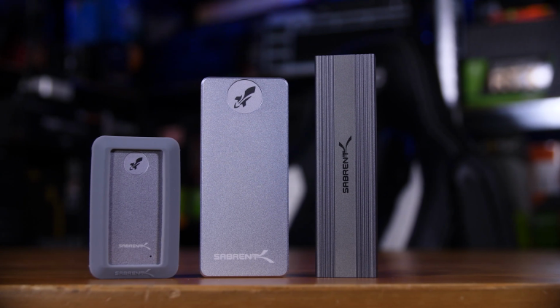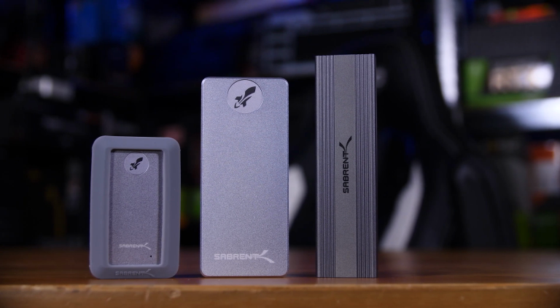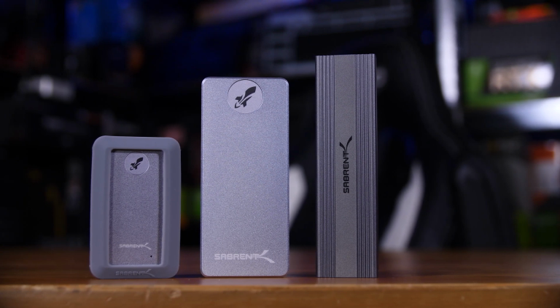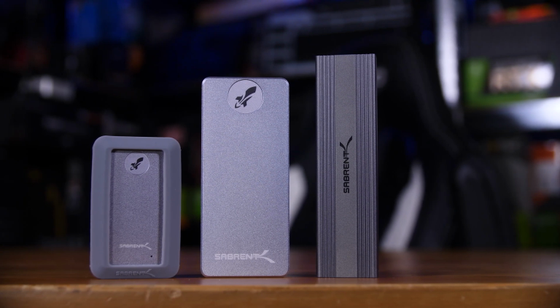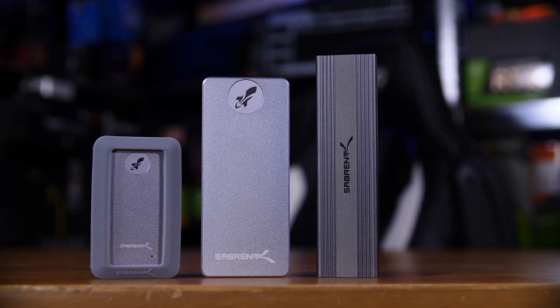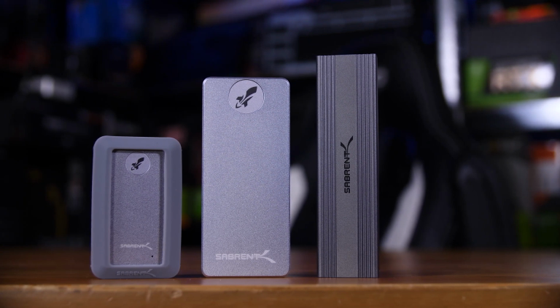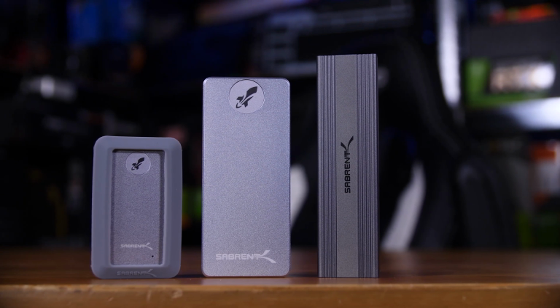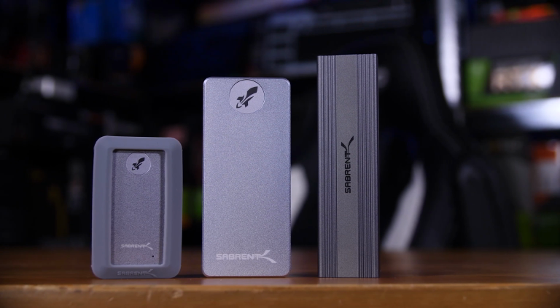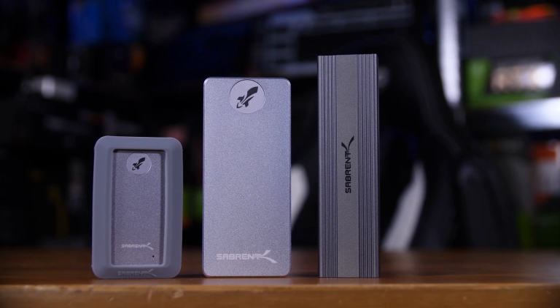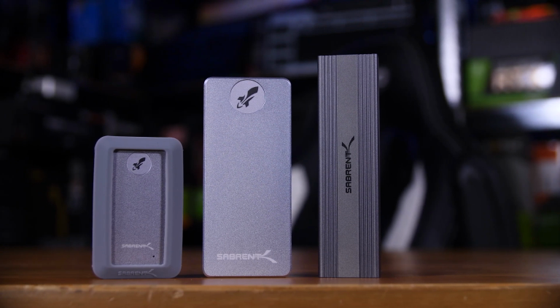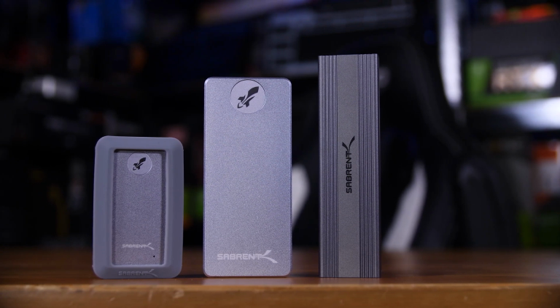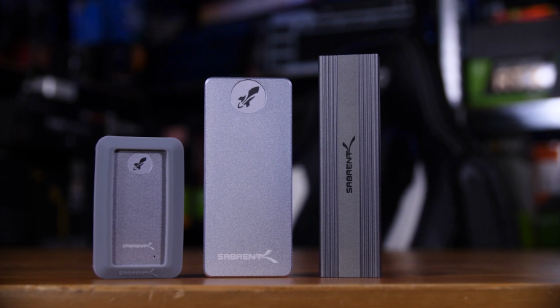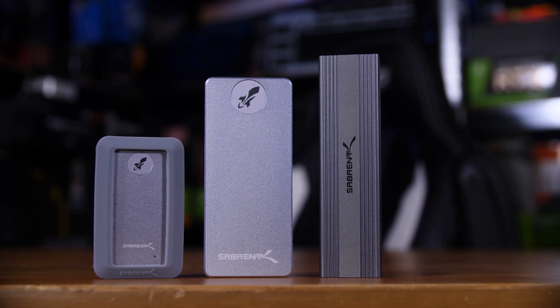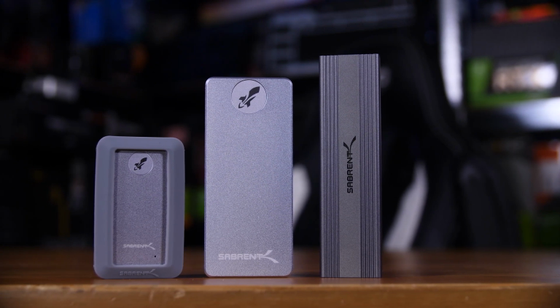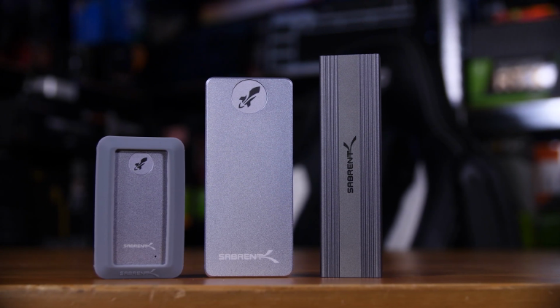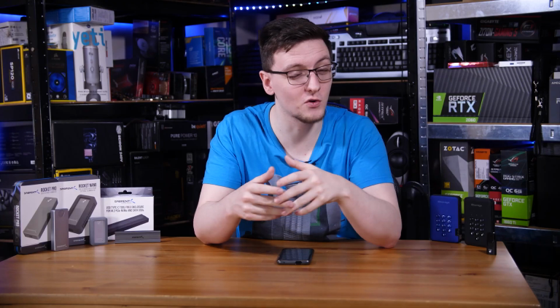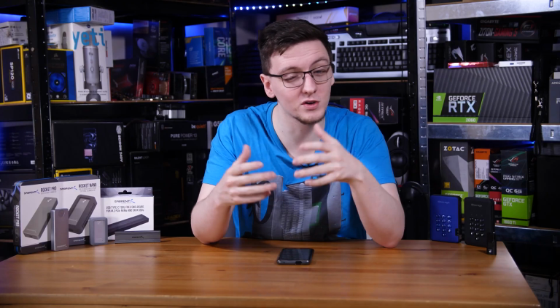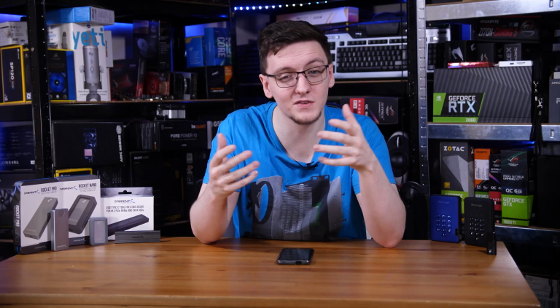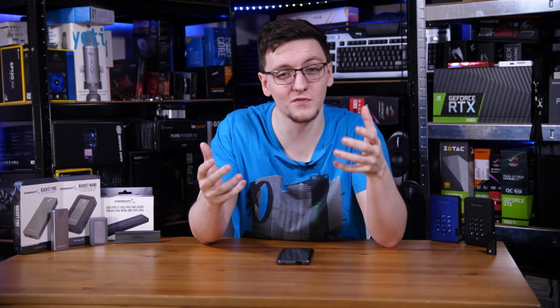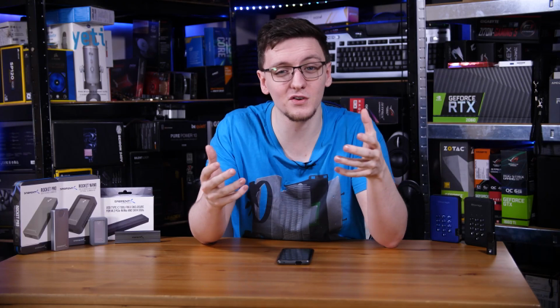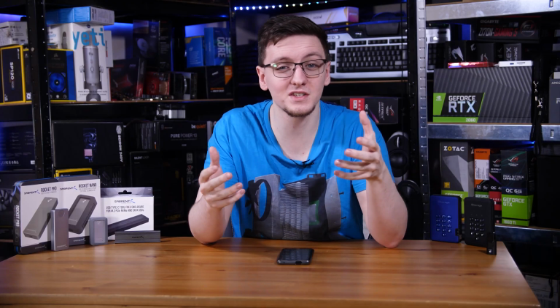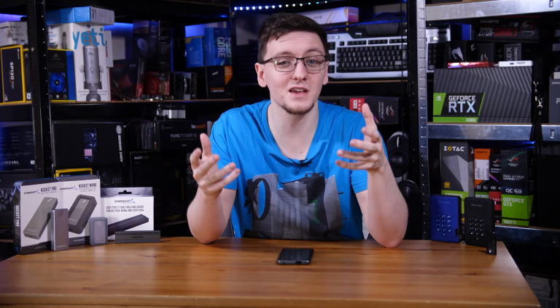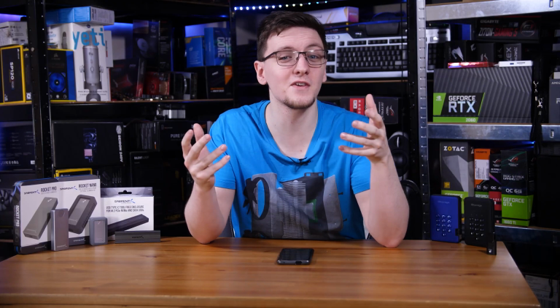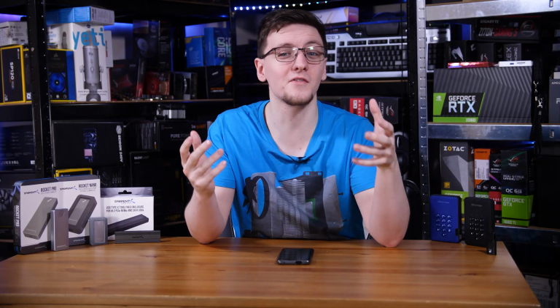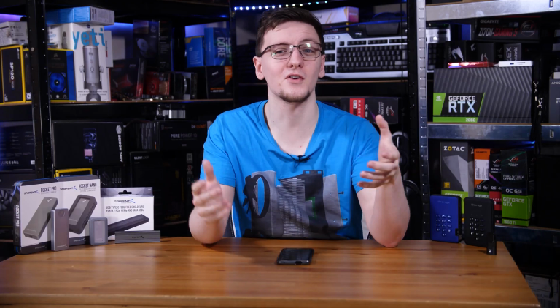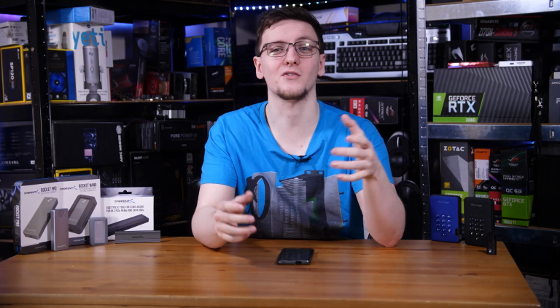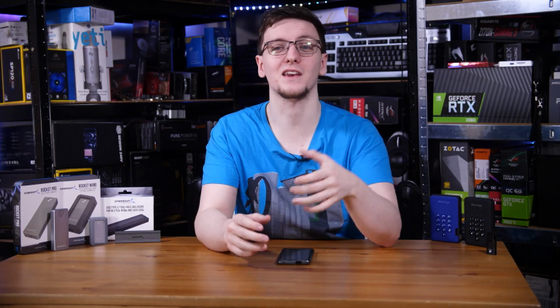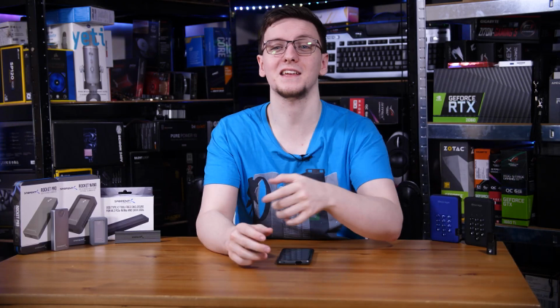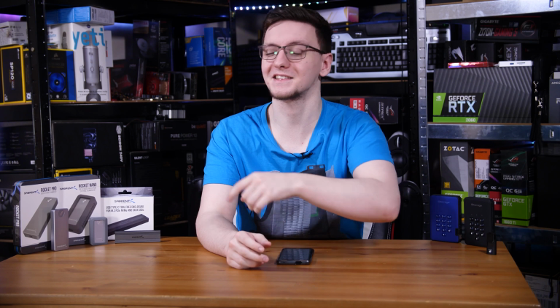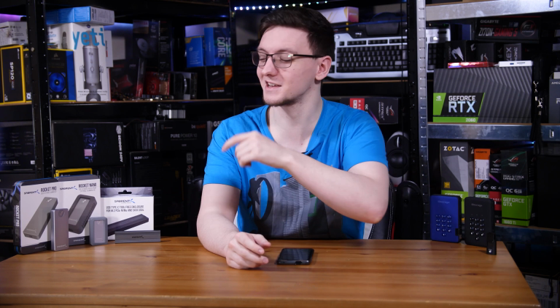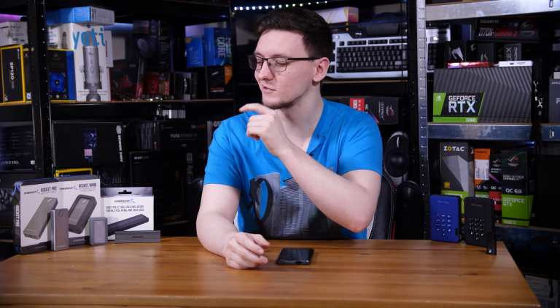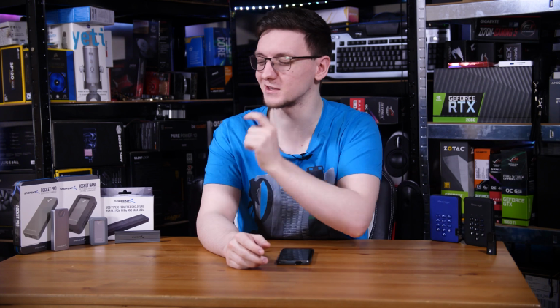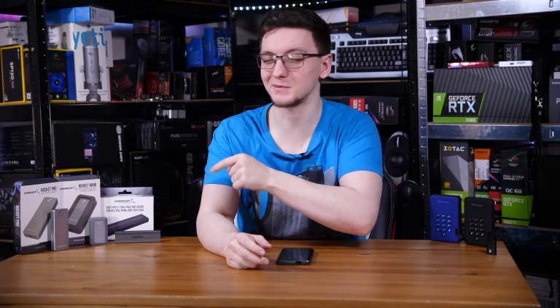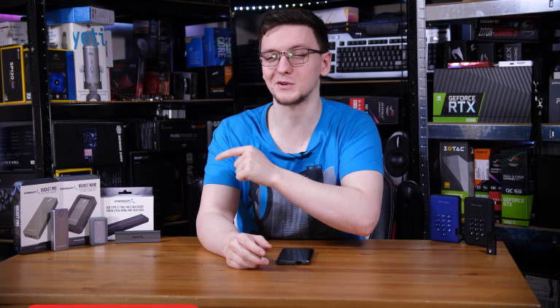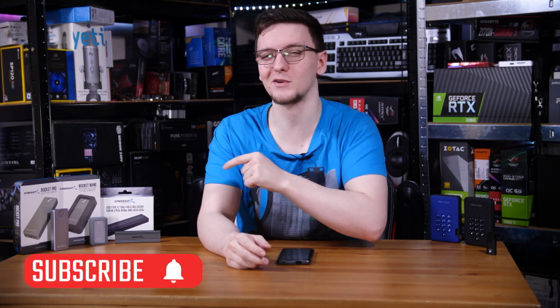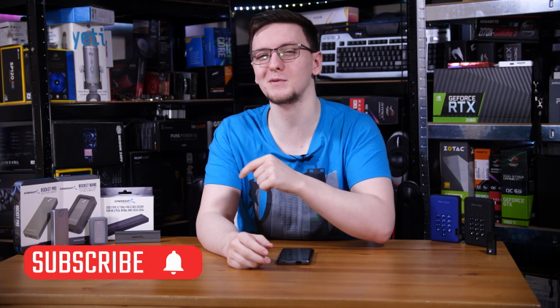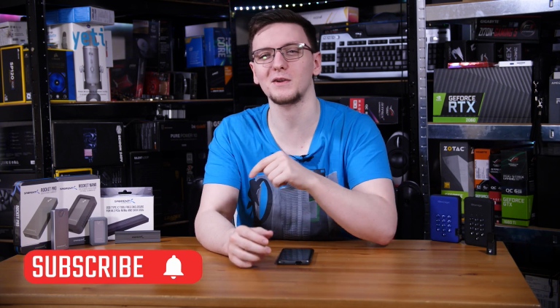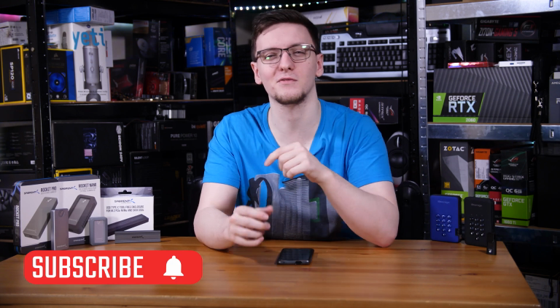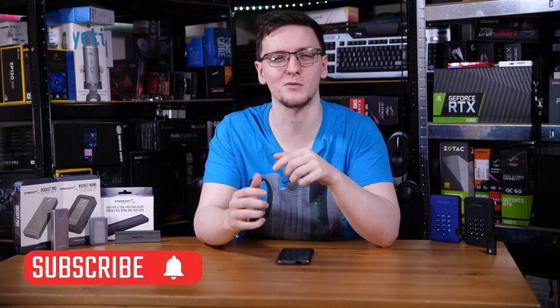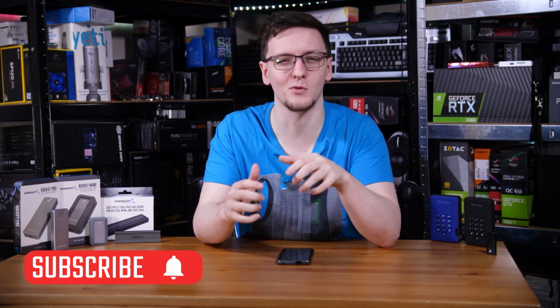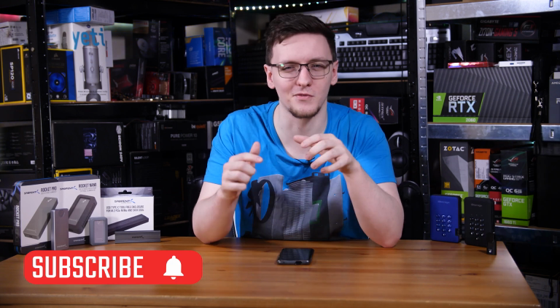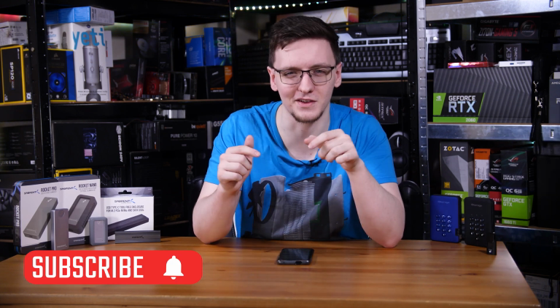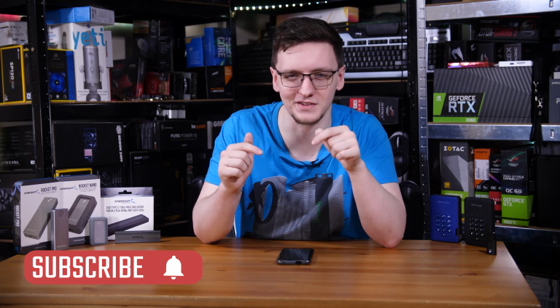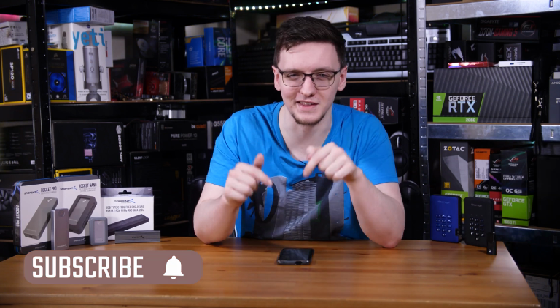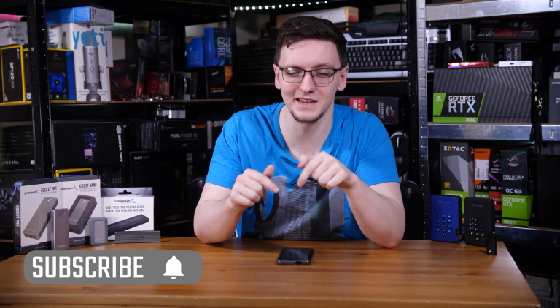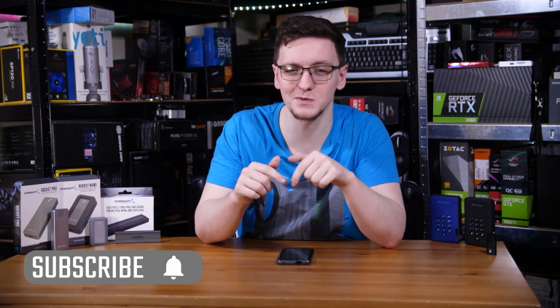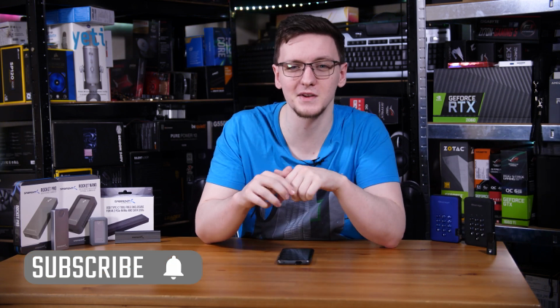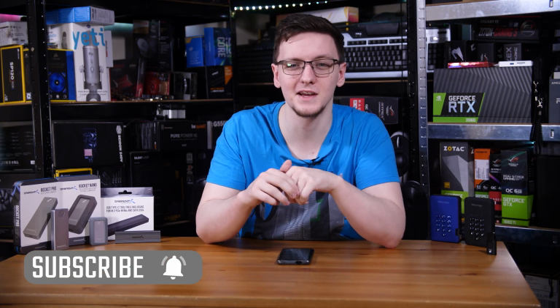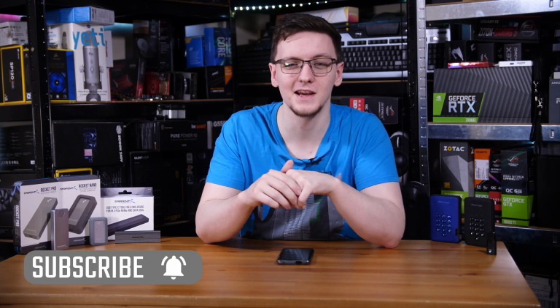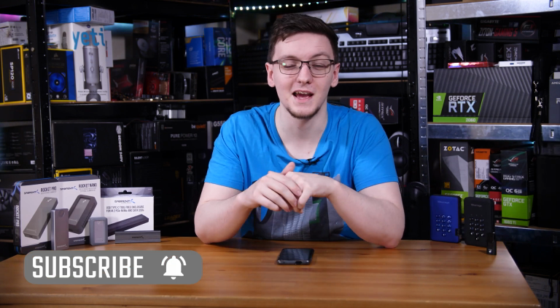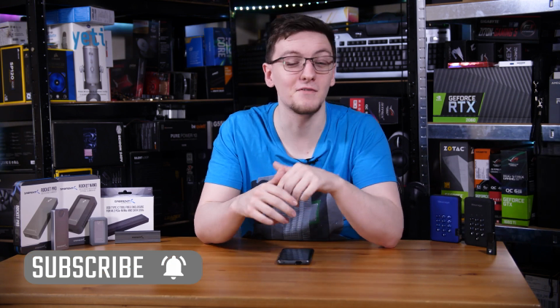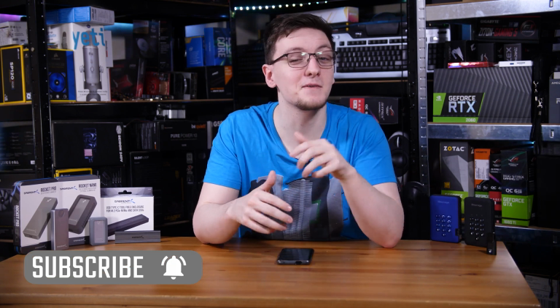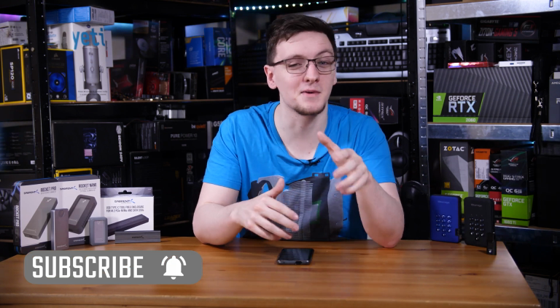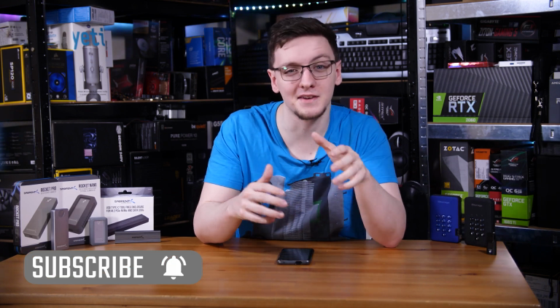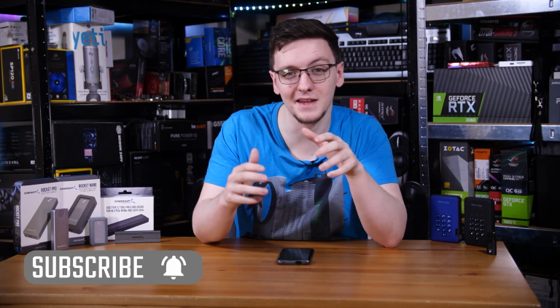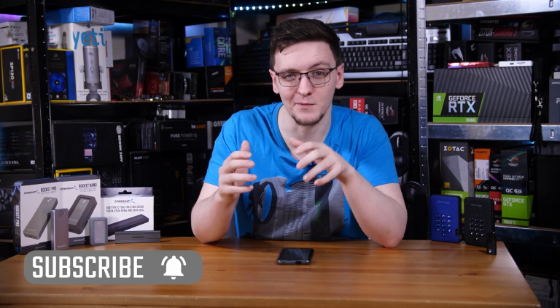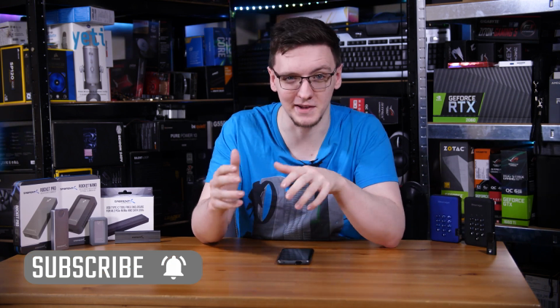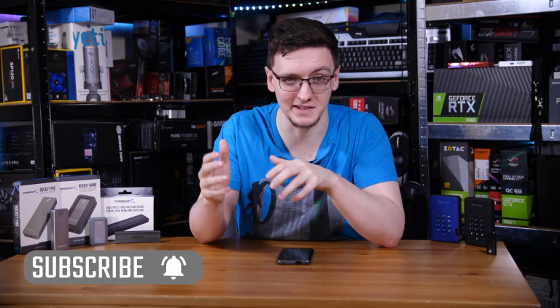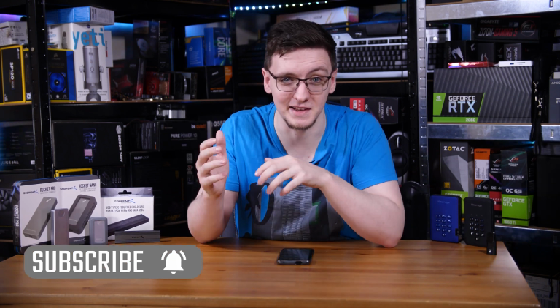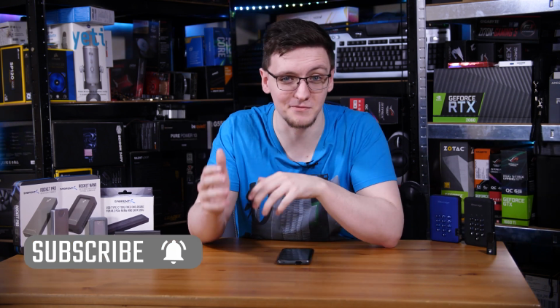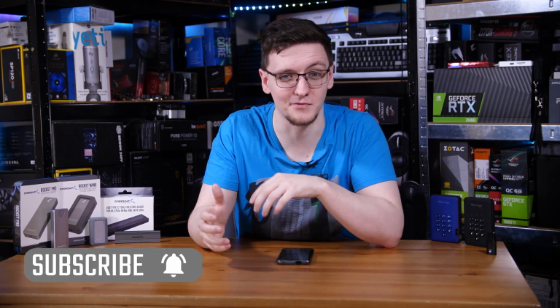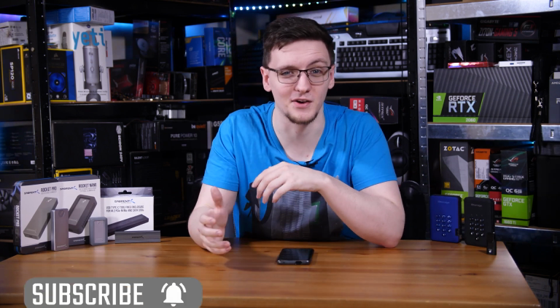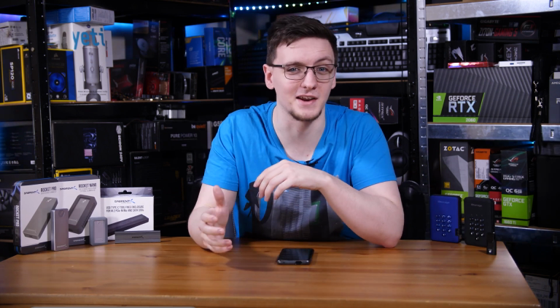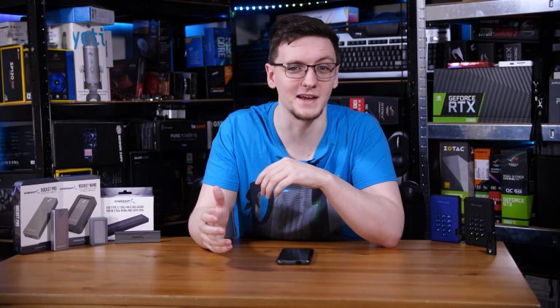So do stick around. And if you haven't already, consider subscribing for more videos like this one every Monday, Wednesday and Friday.